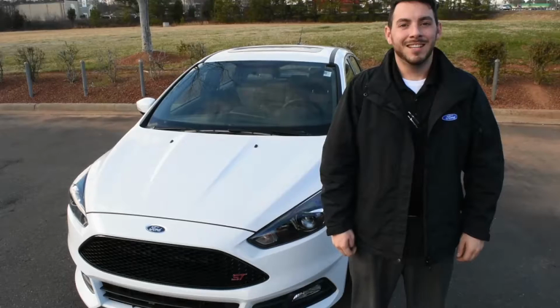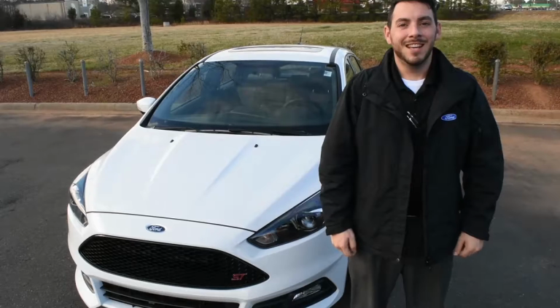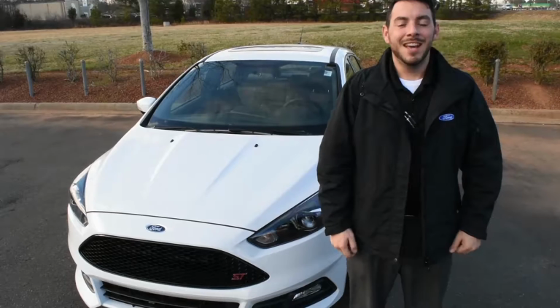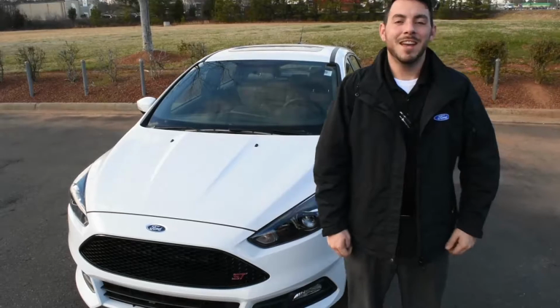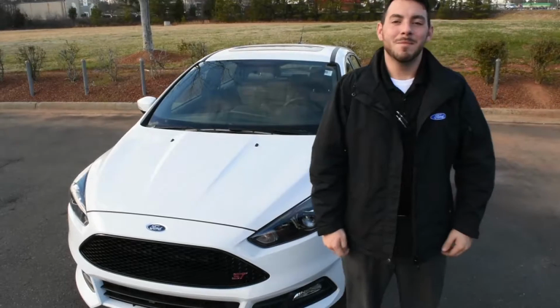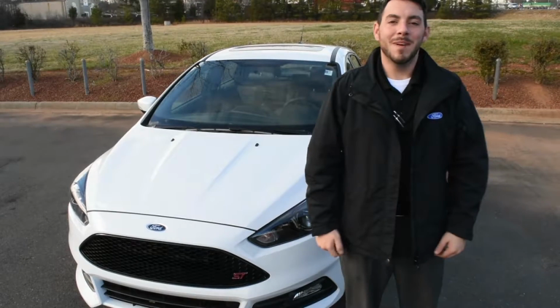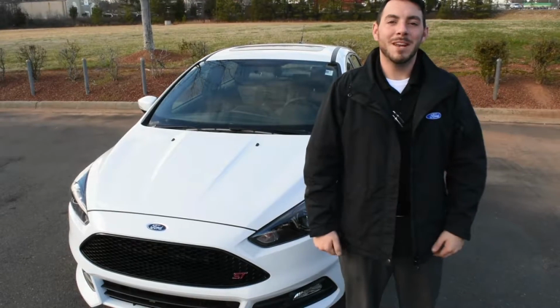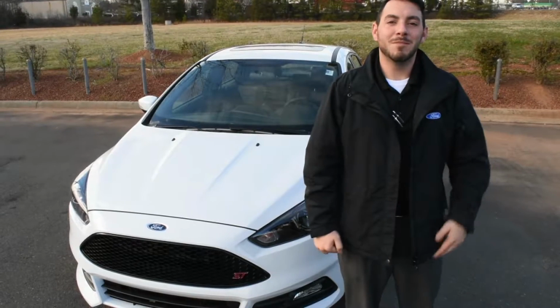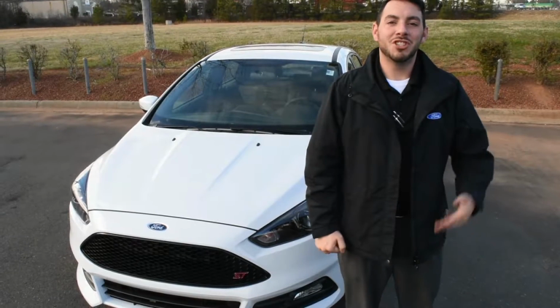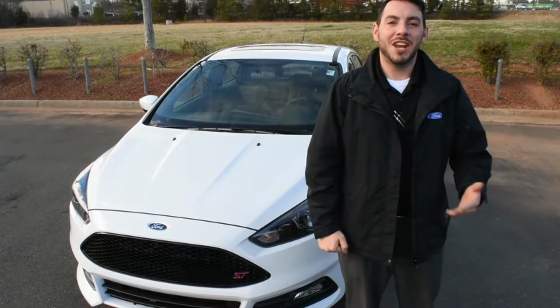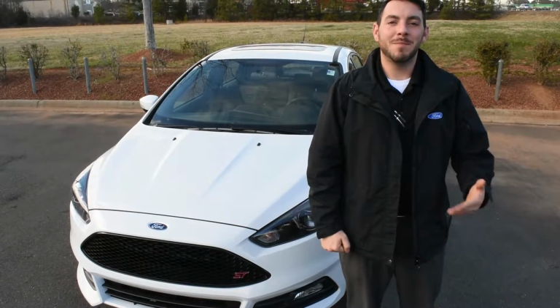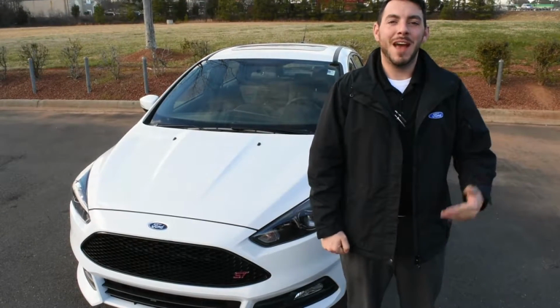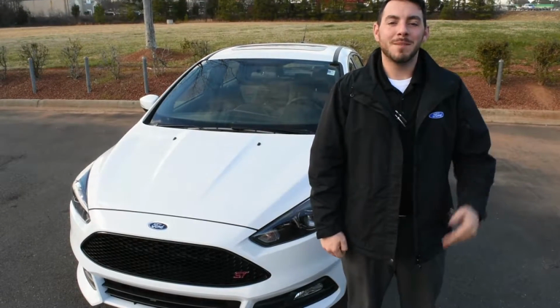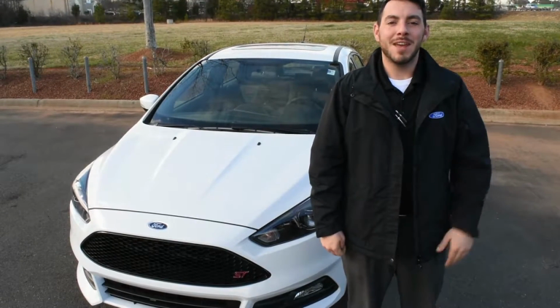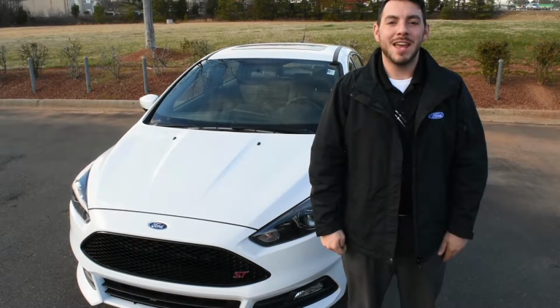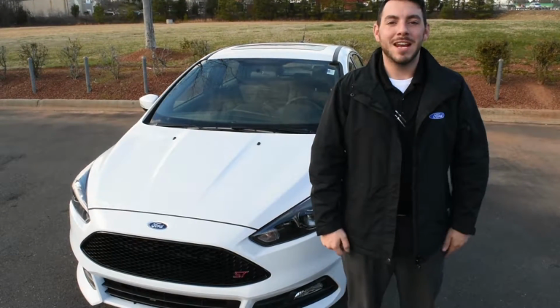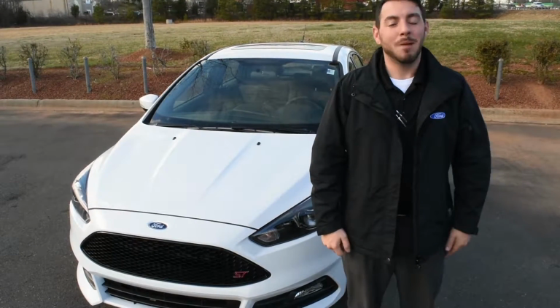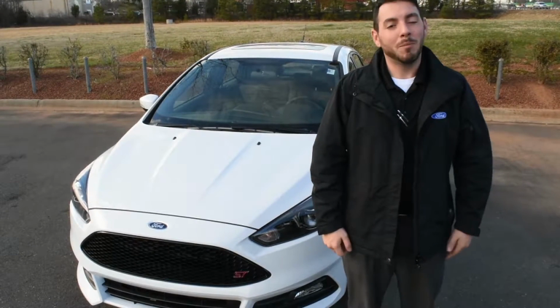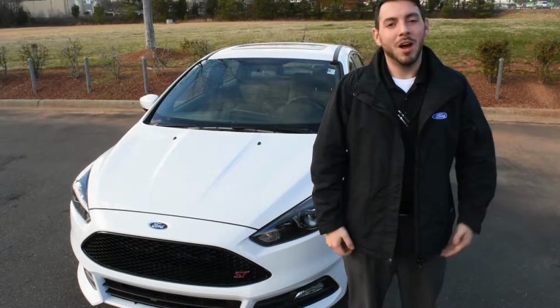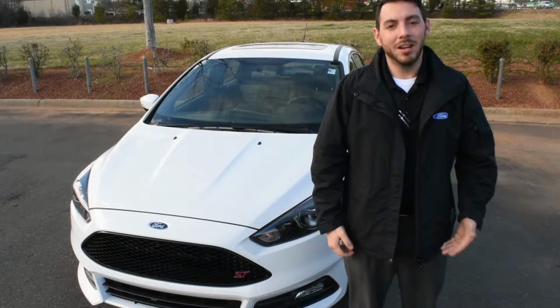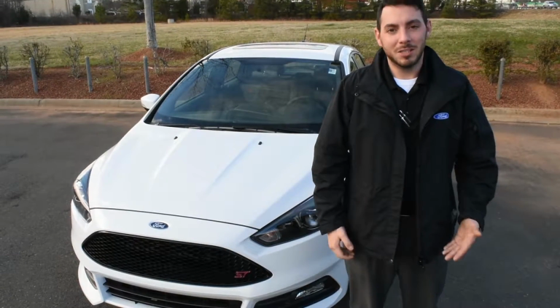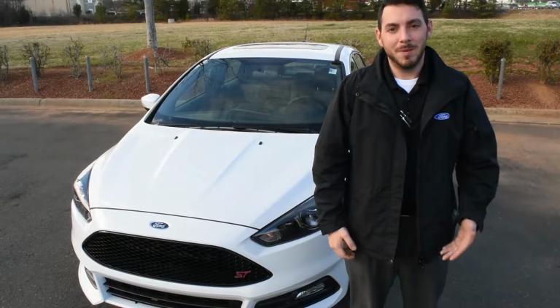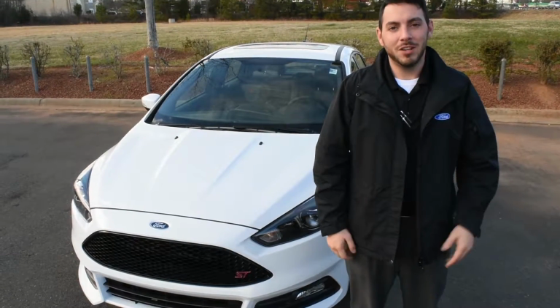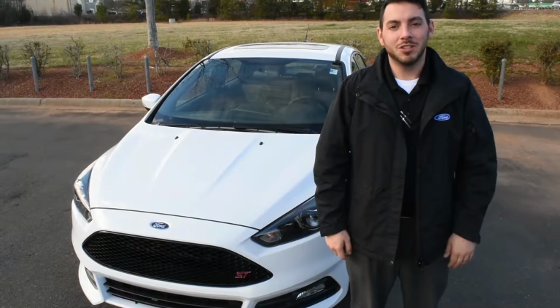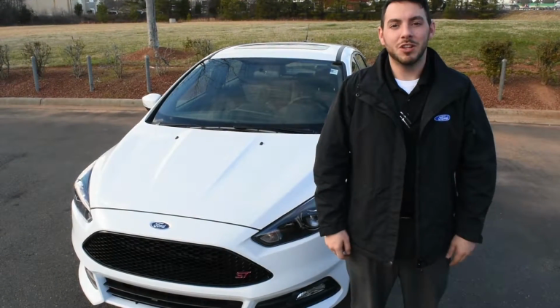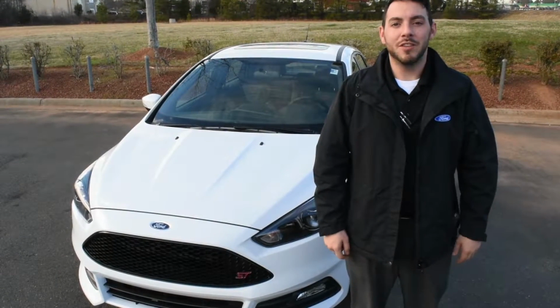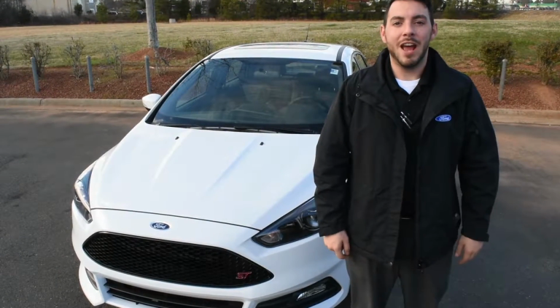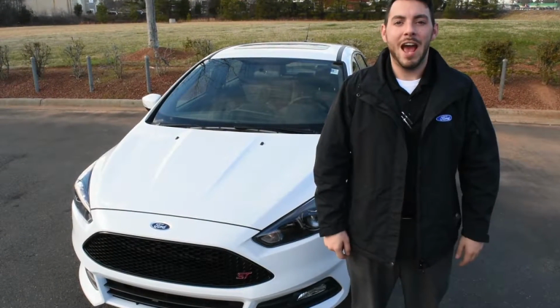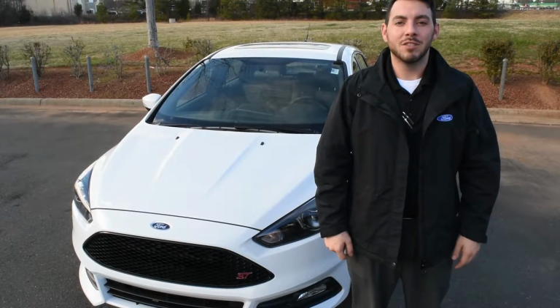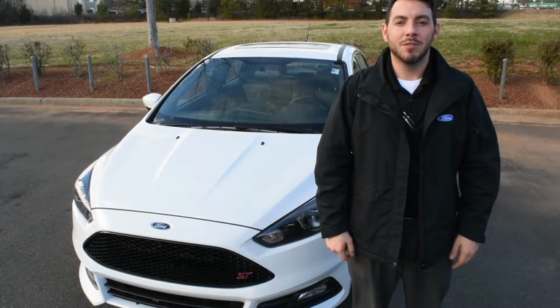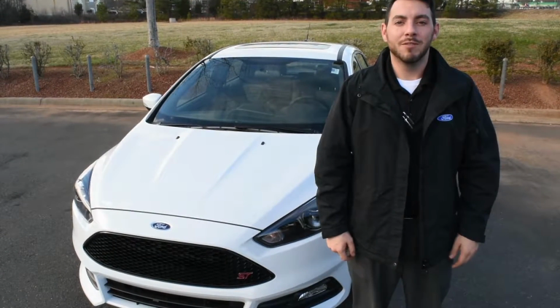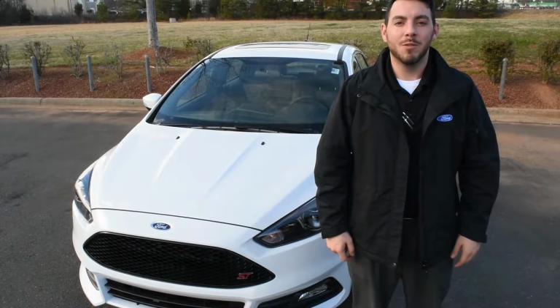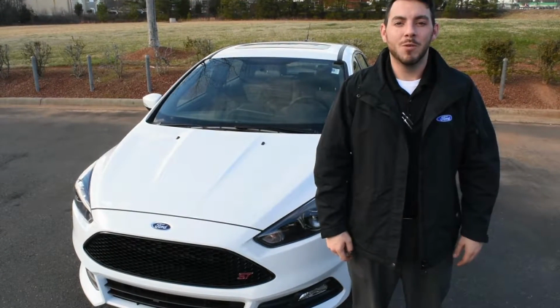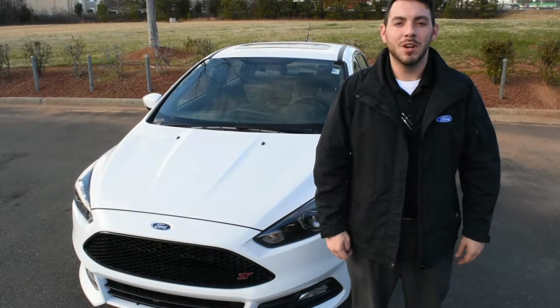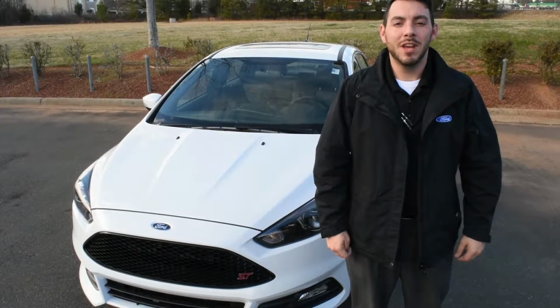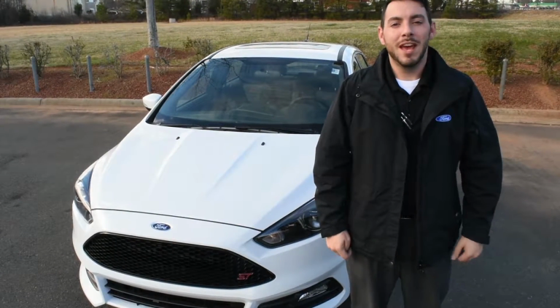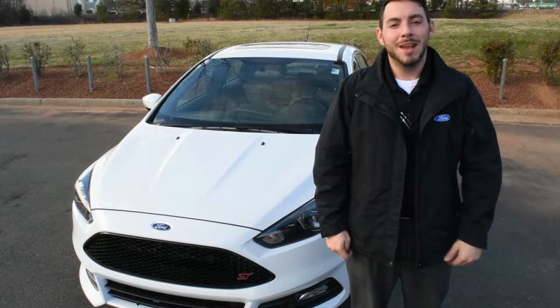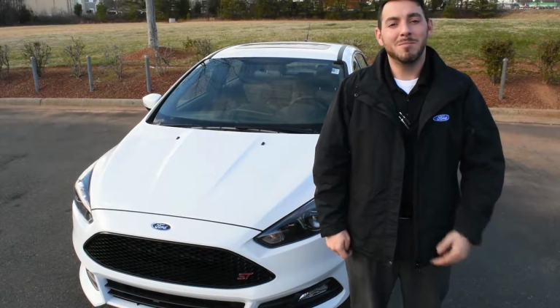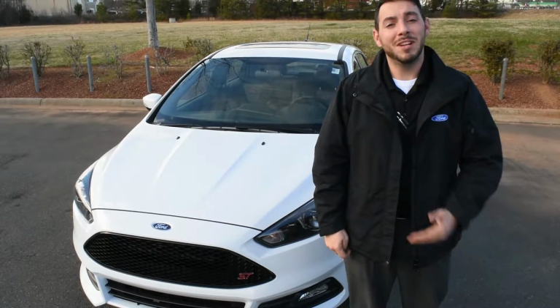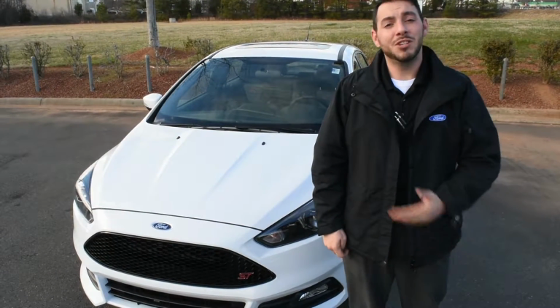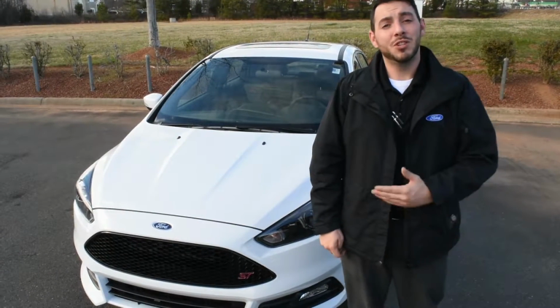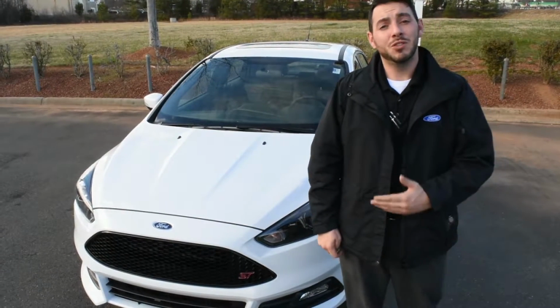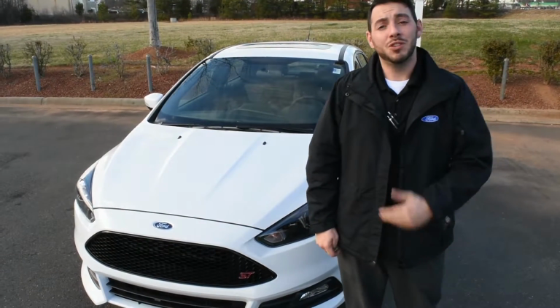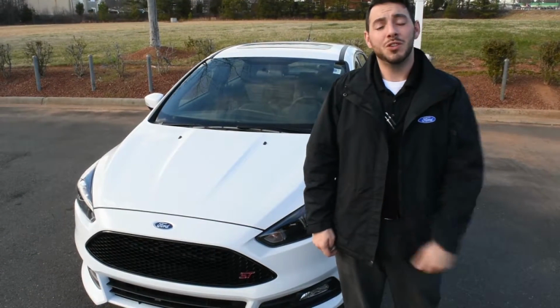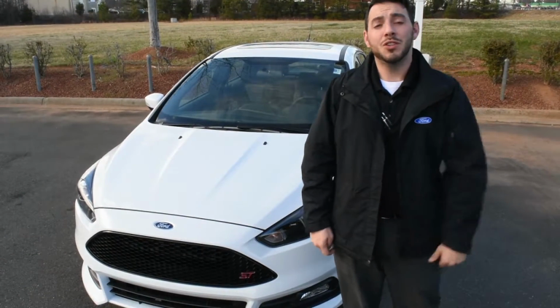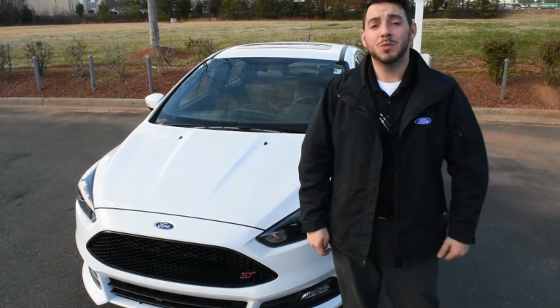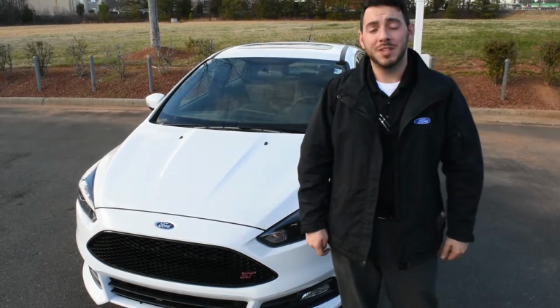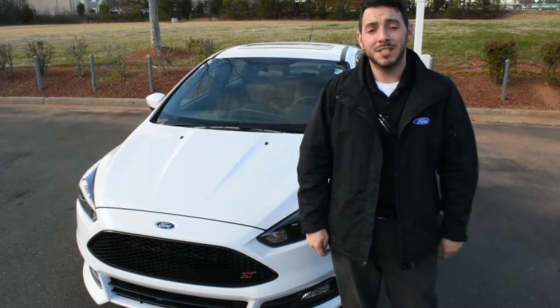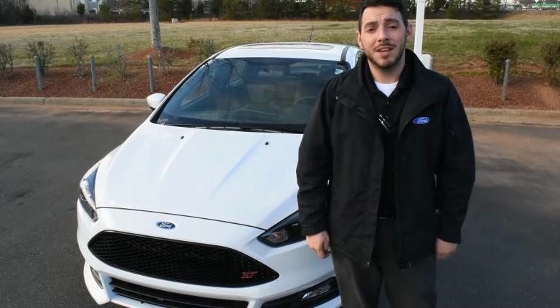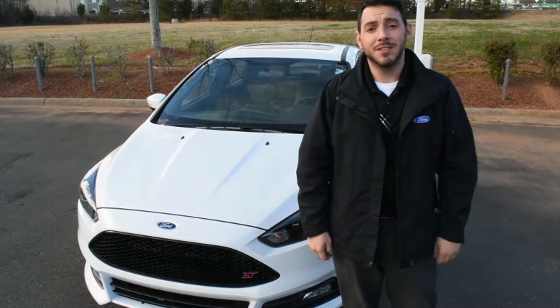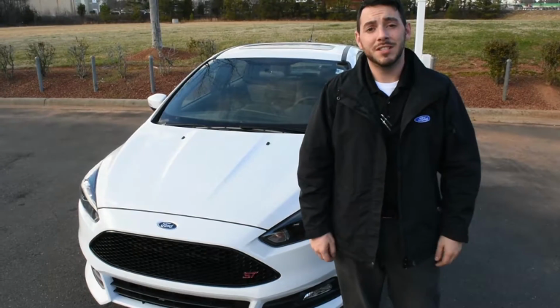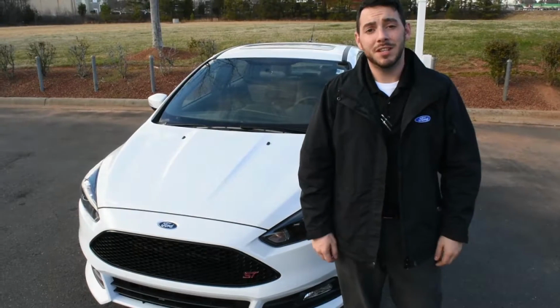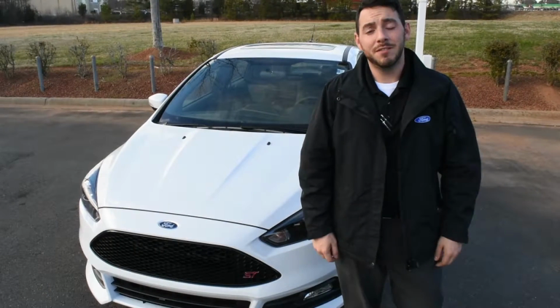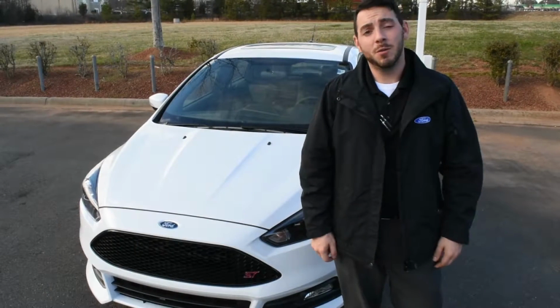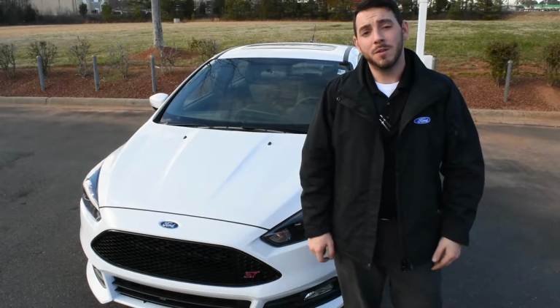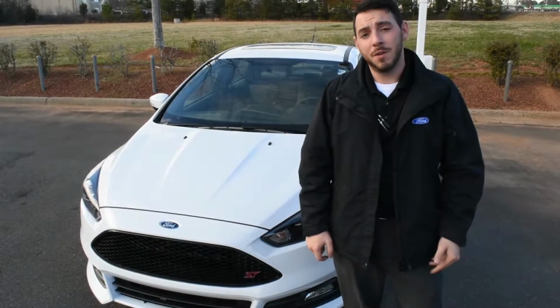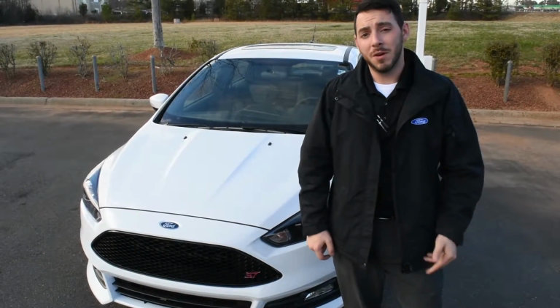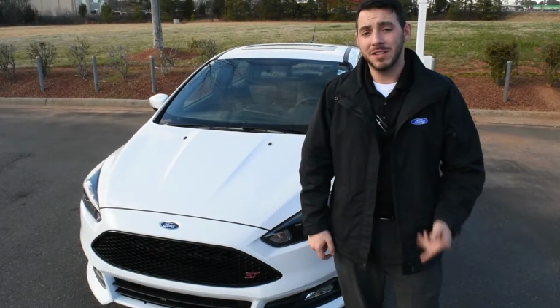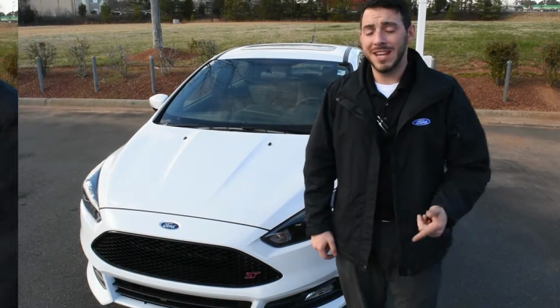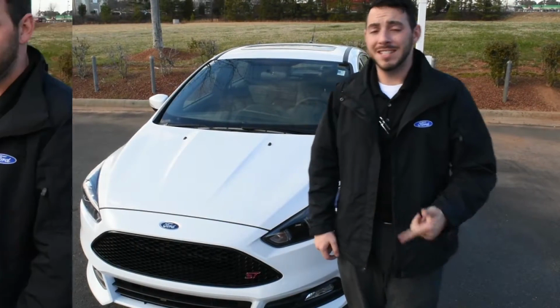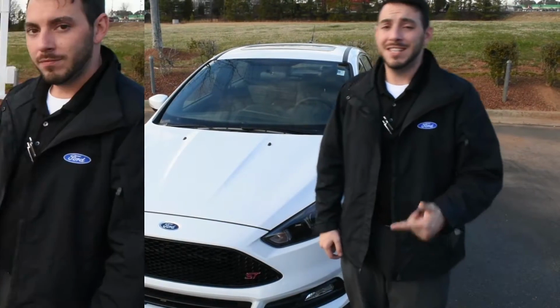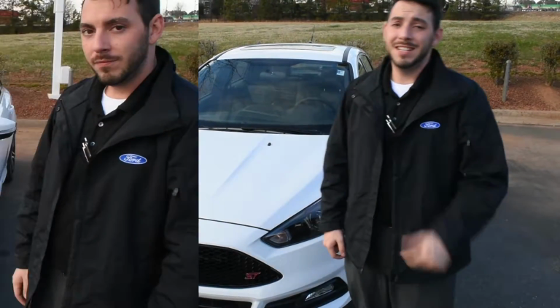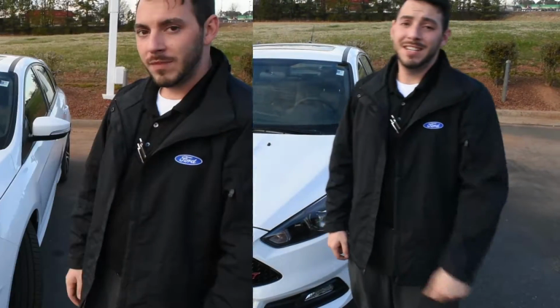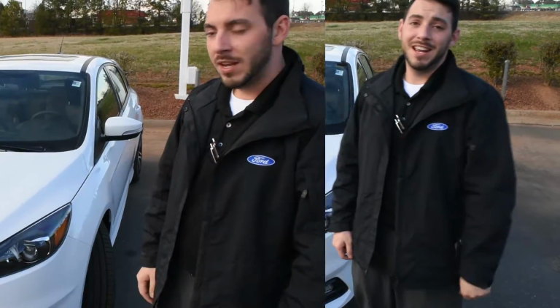Hey, my name is Shane McMahon. I'm a product specialist over at Asheville Ford. I'm going to introduce you to the 2017 Ford Focus ST today.